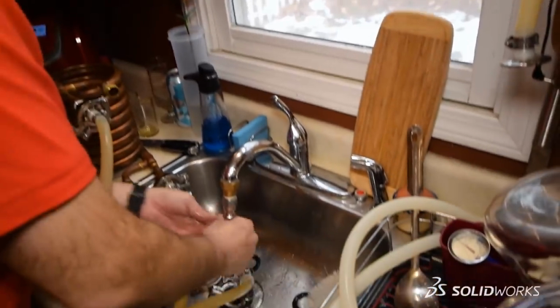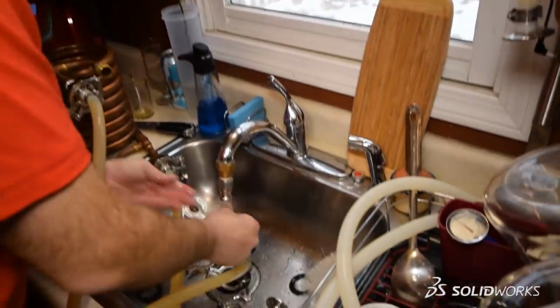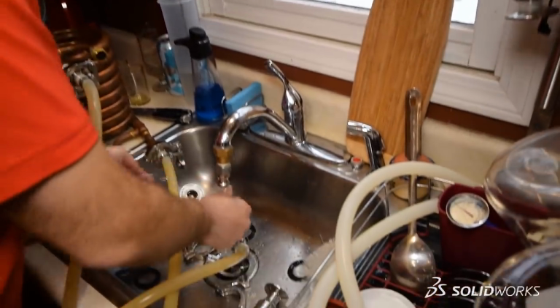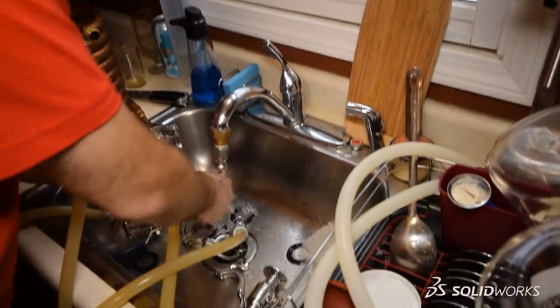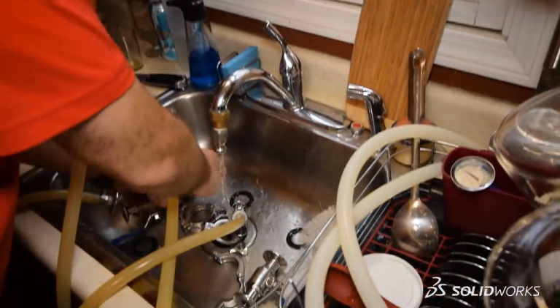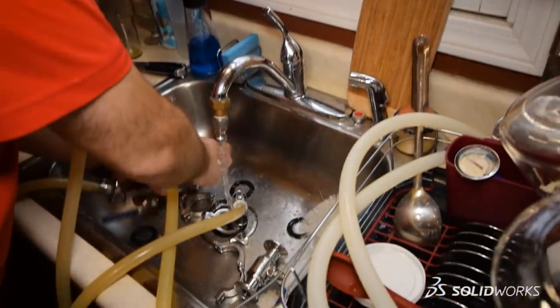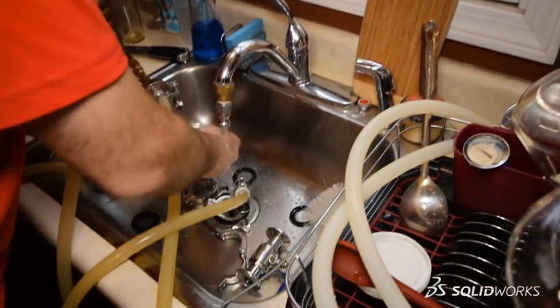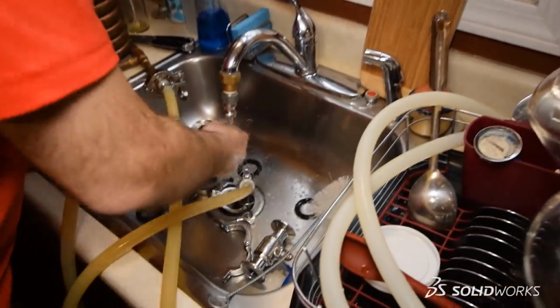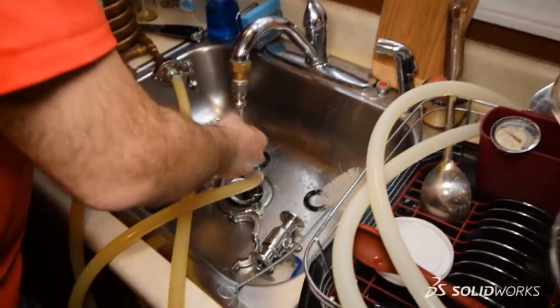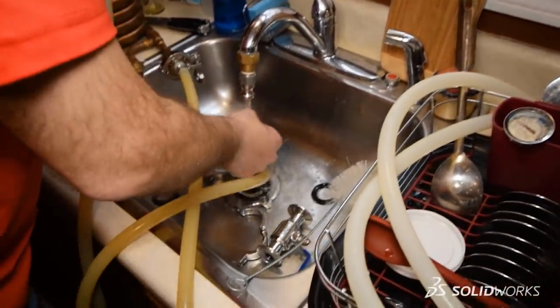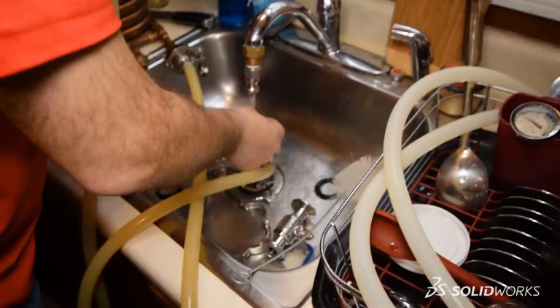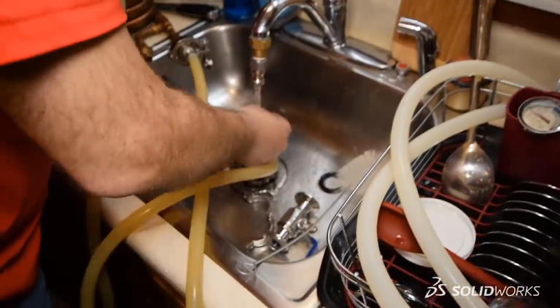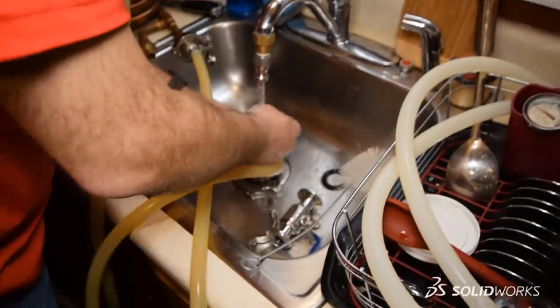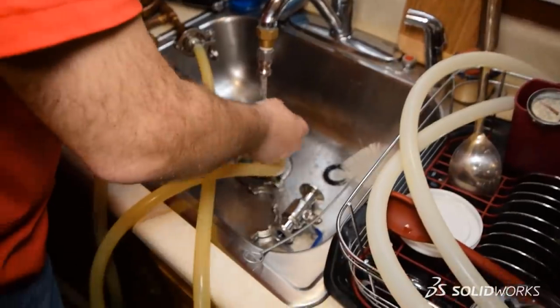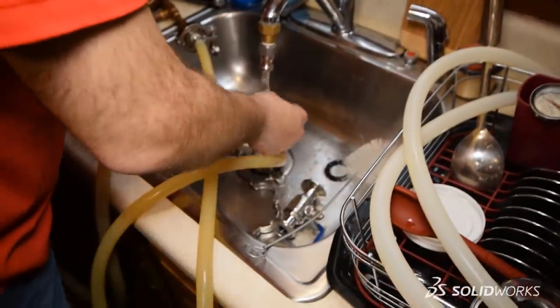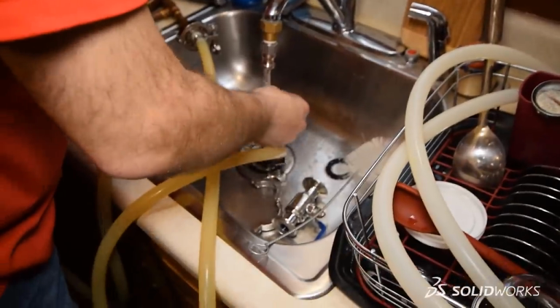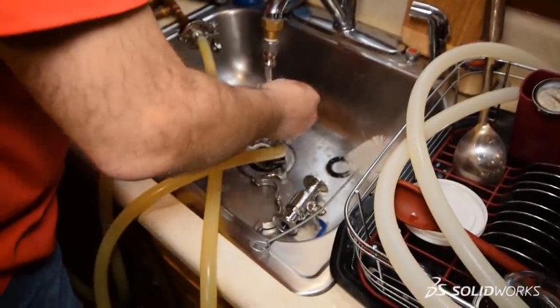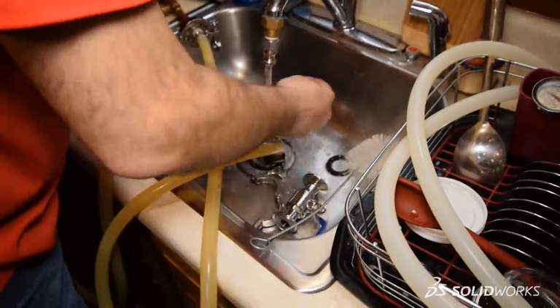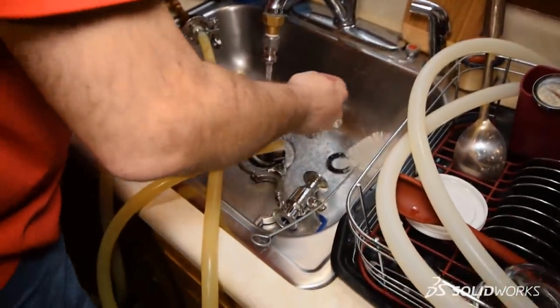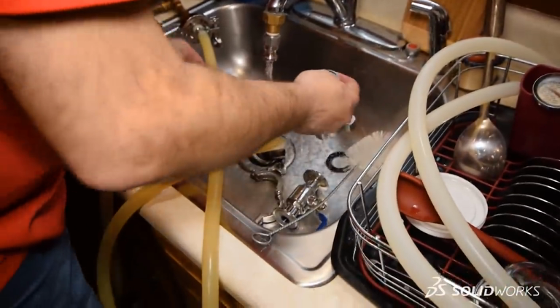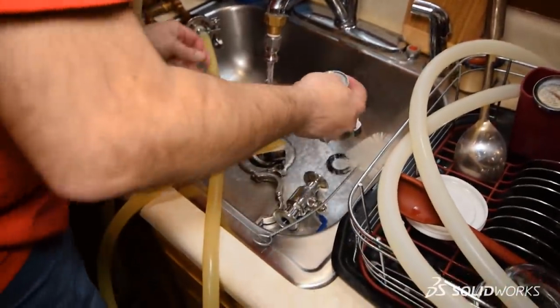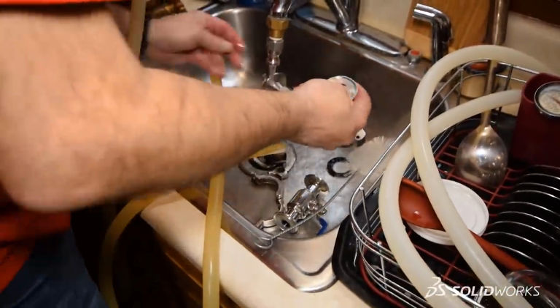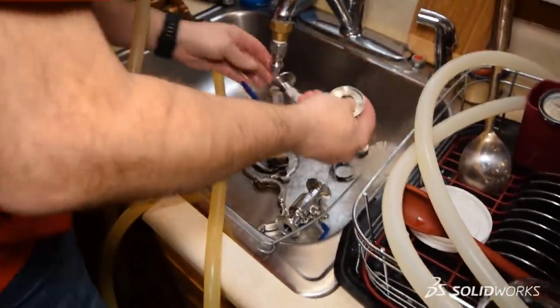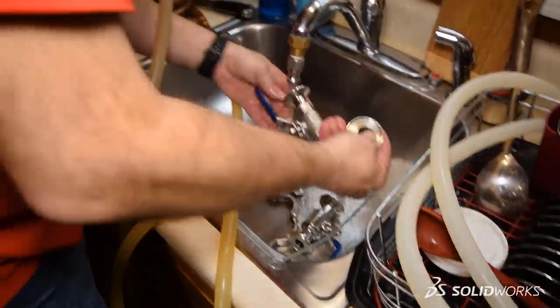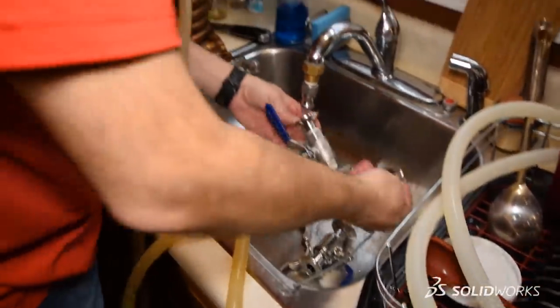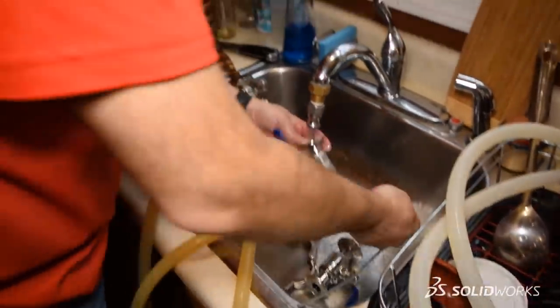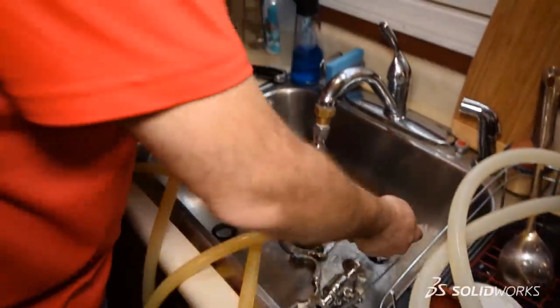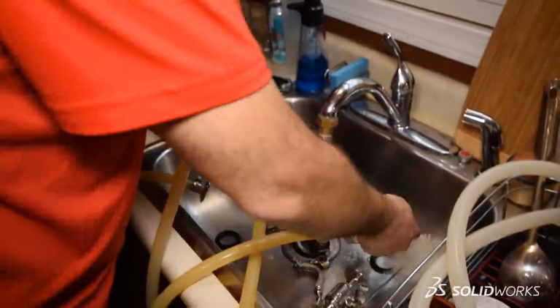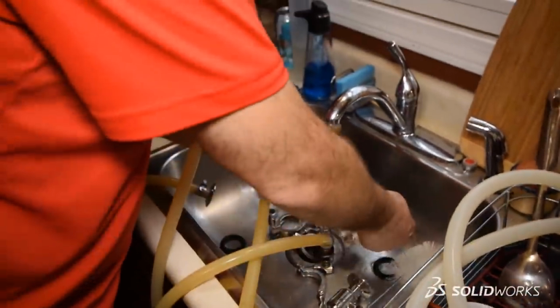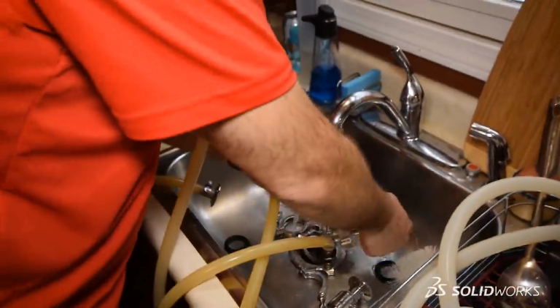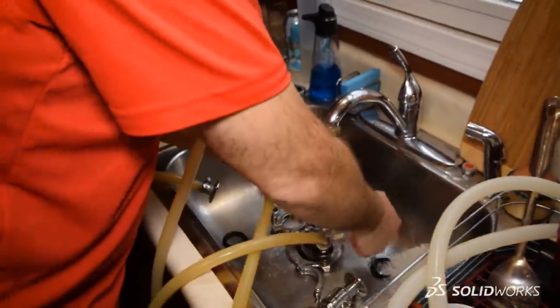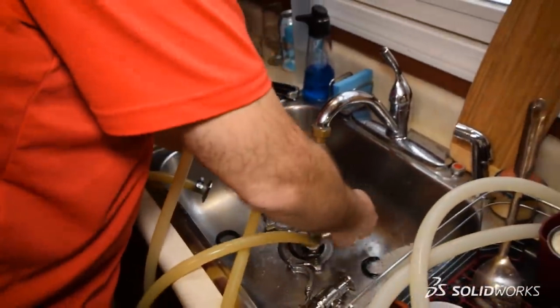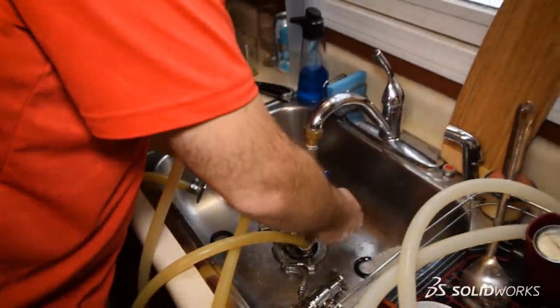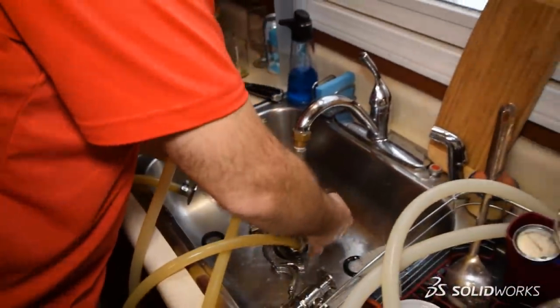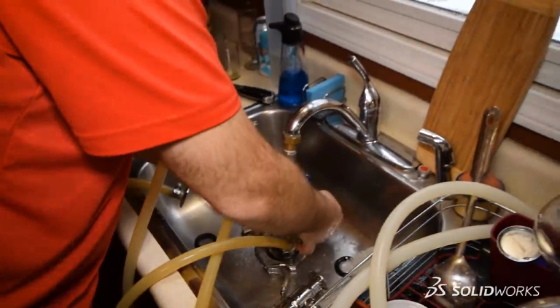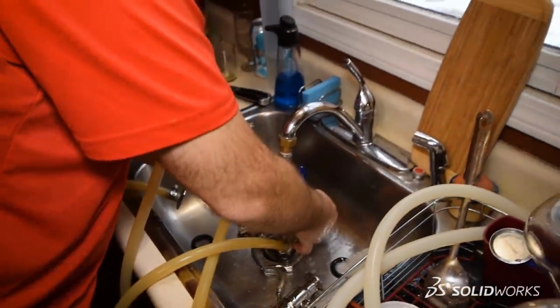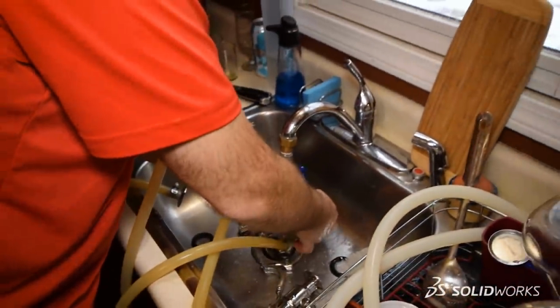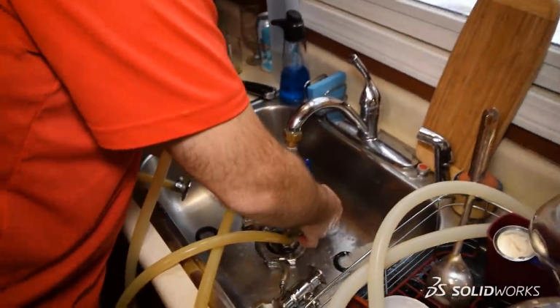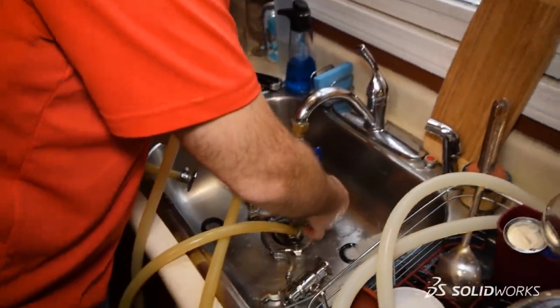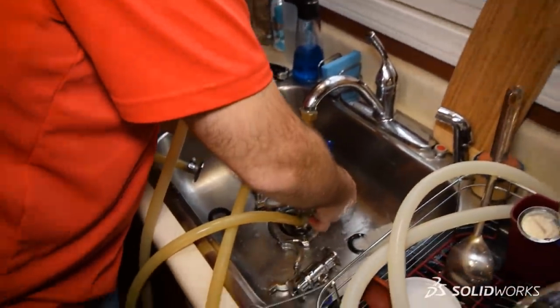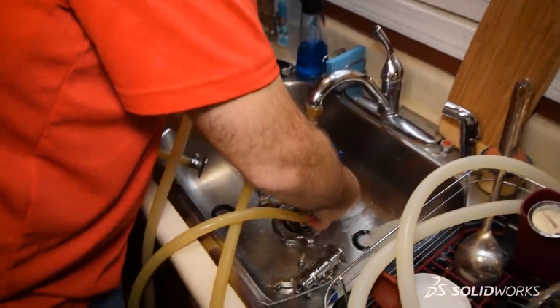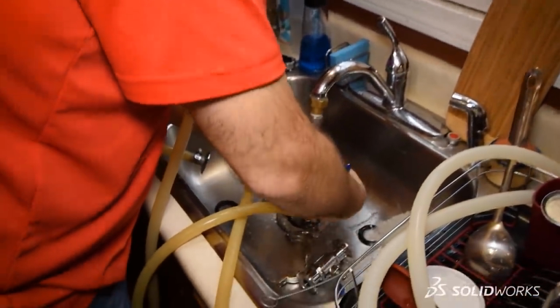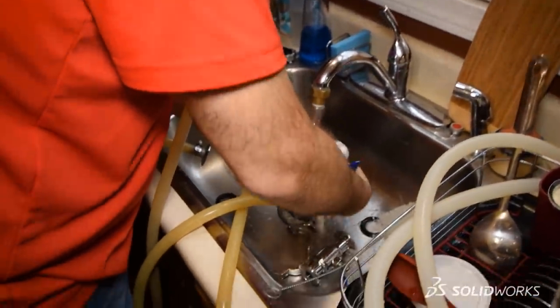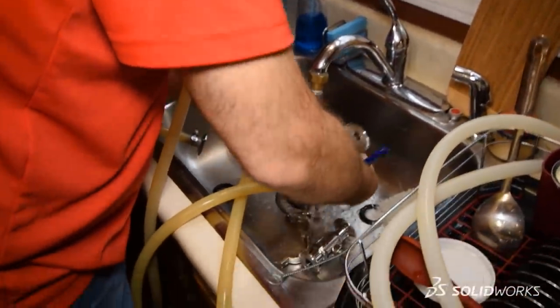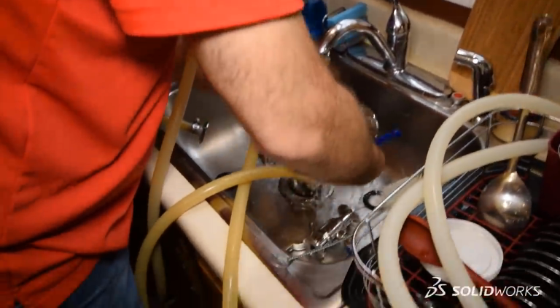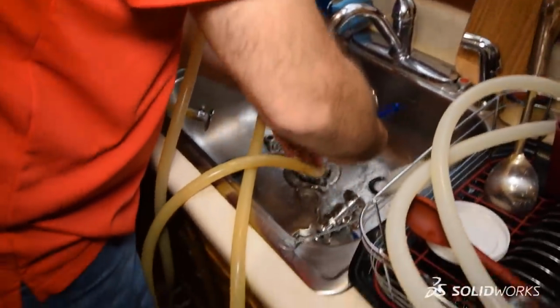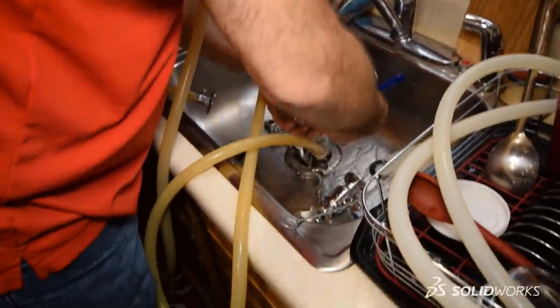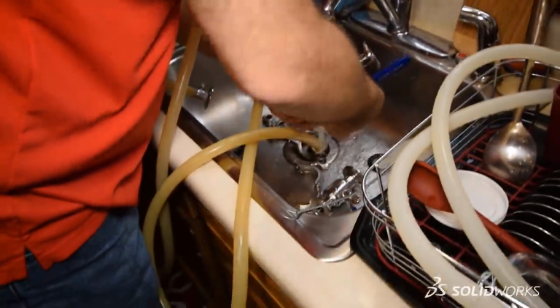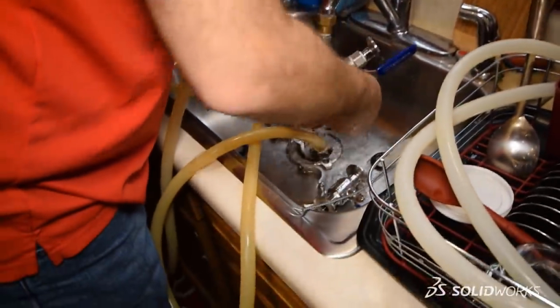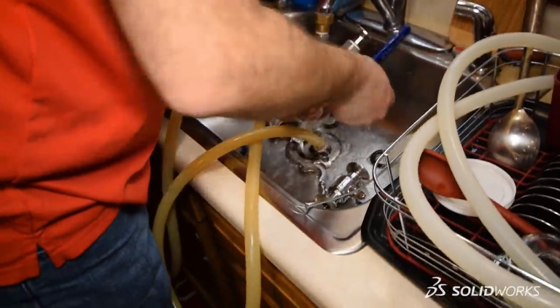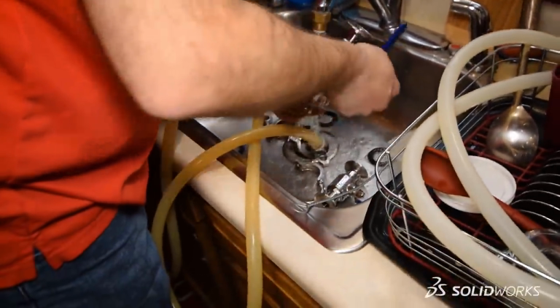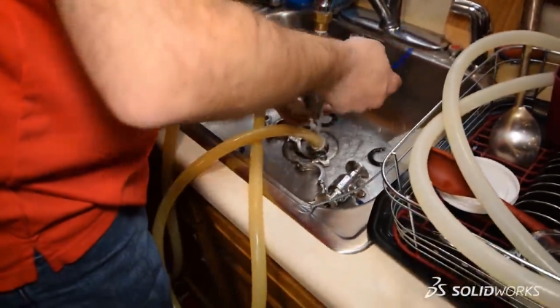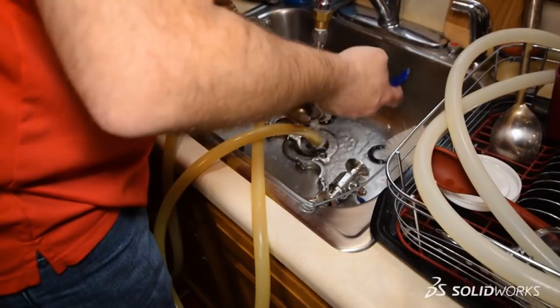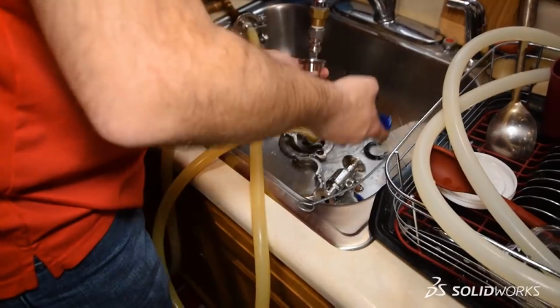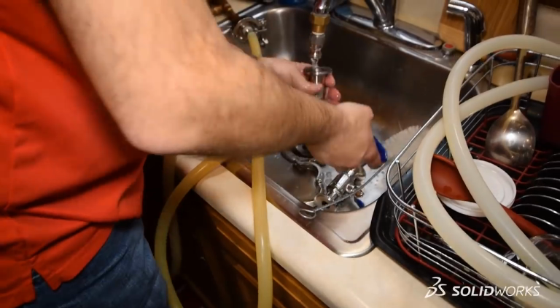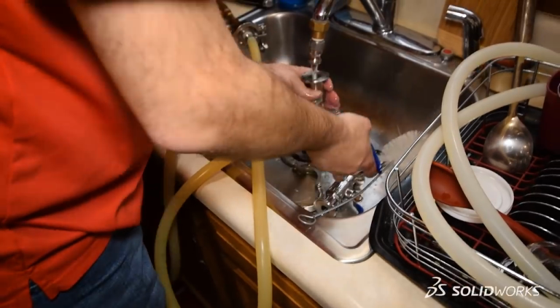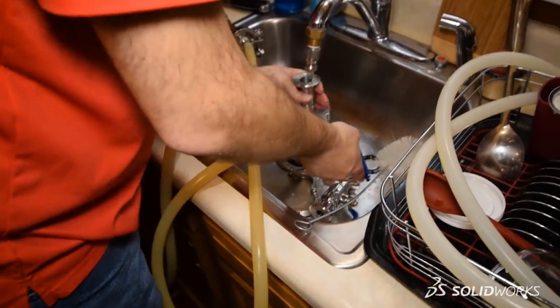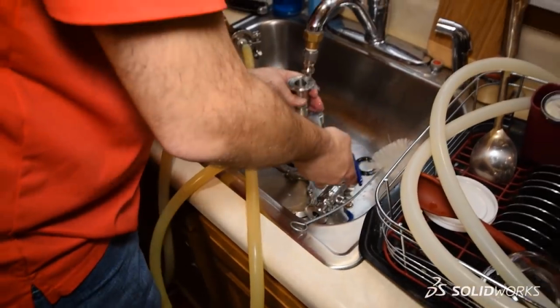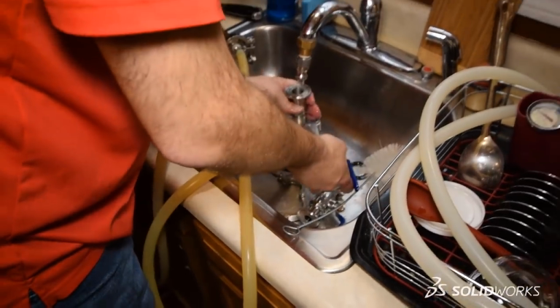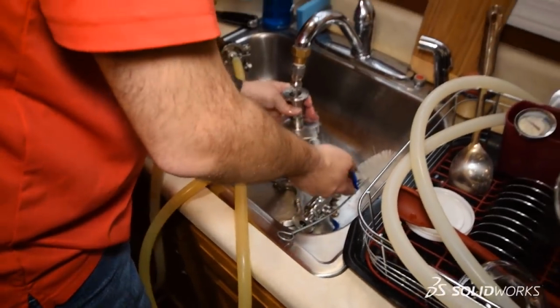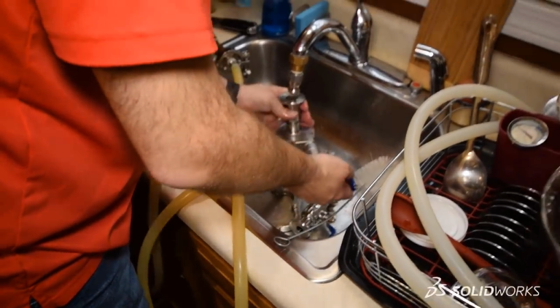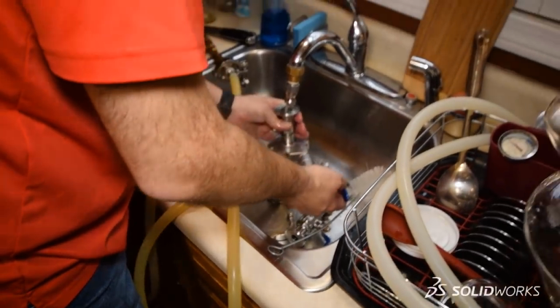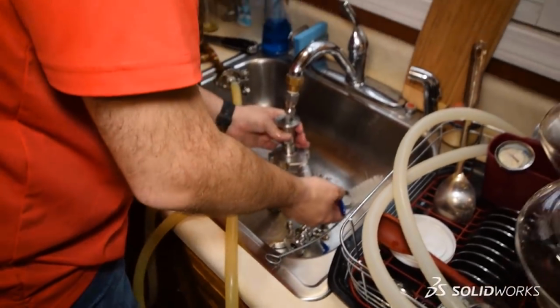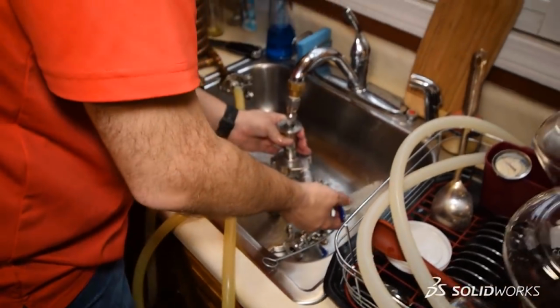Cleanup includes washing out all of our kettles, our hoses, running fresh water through all of our pumps, and of course cleaning out all the various tools that we used today.